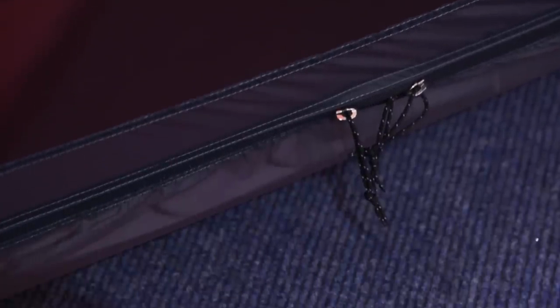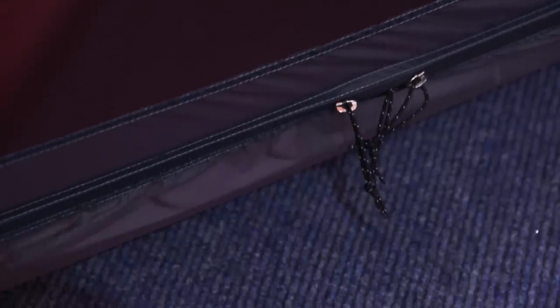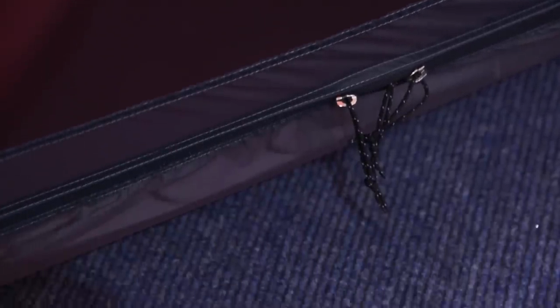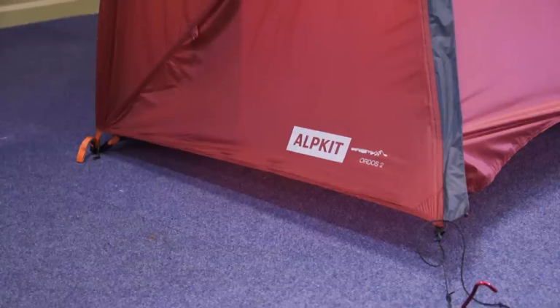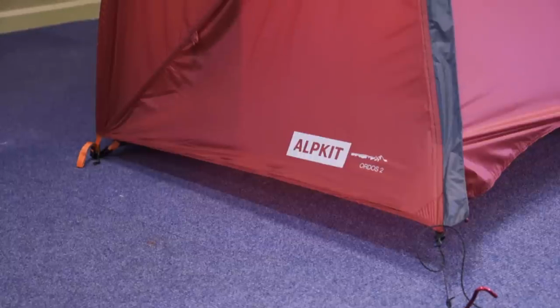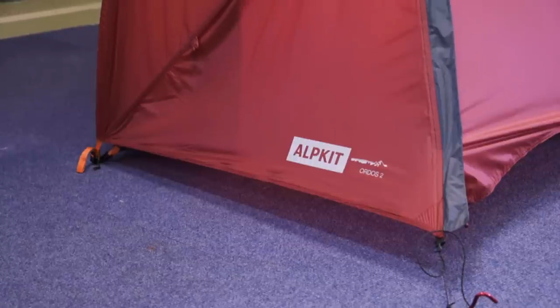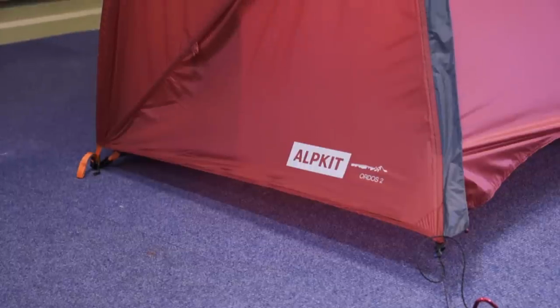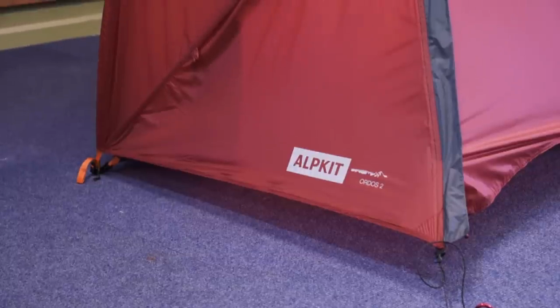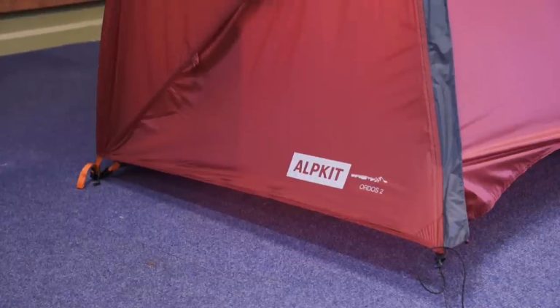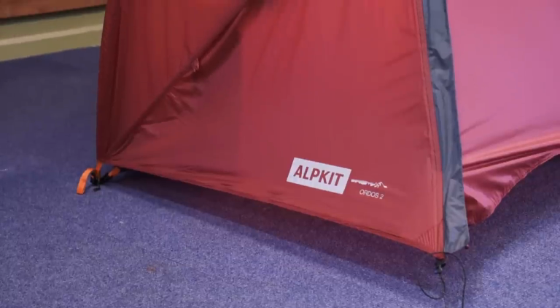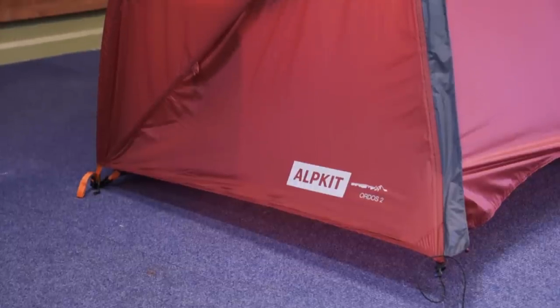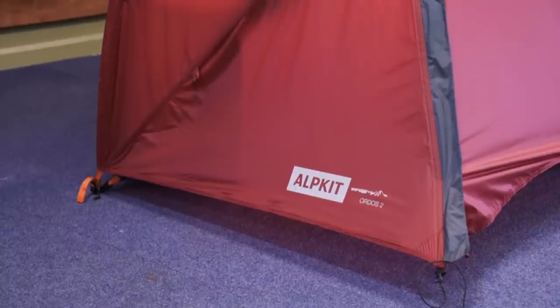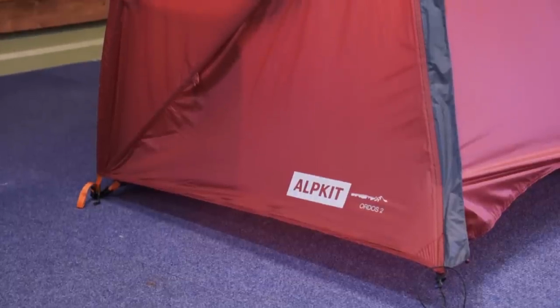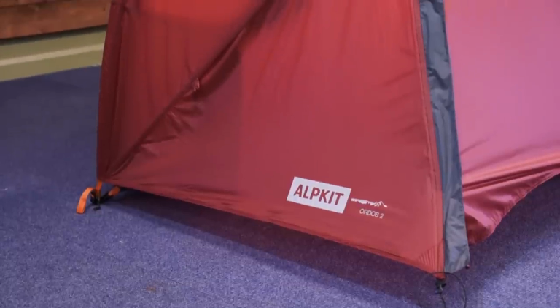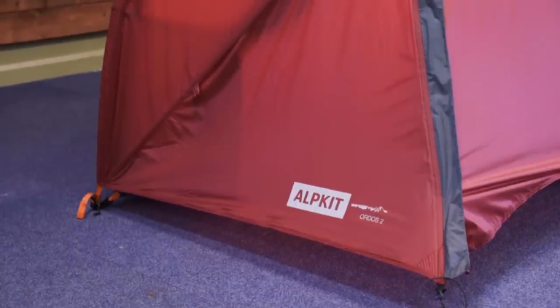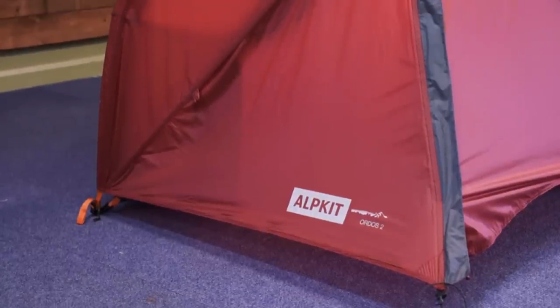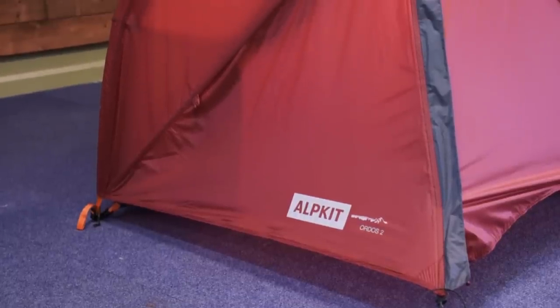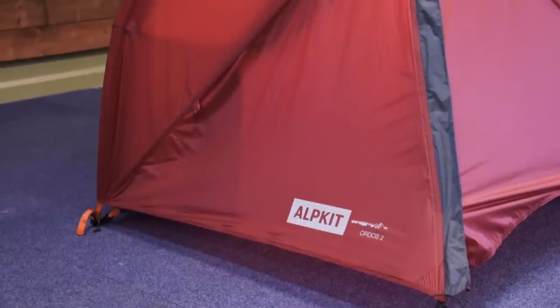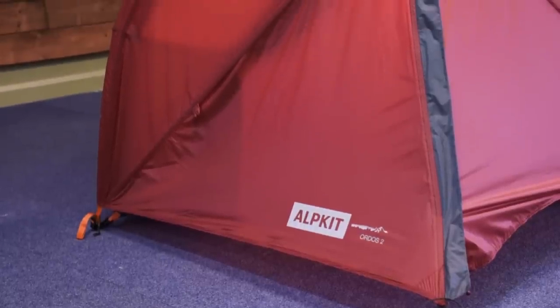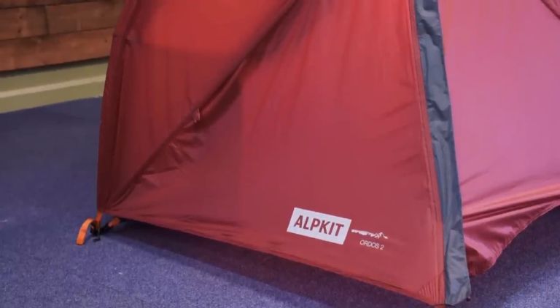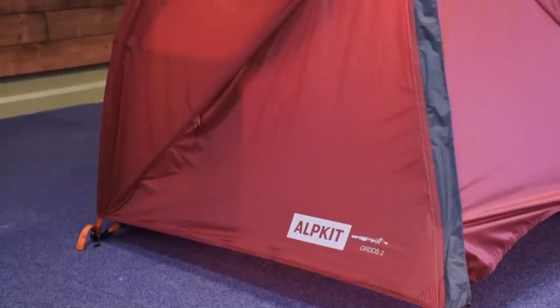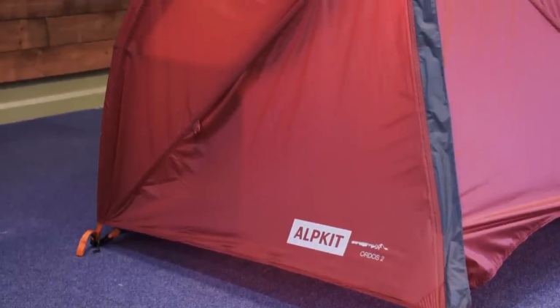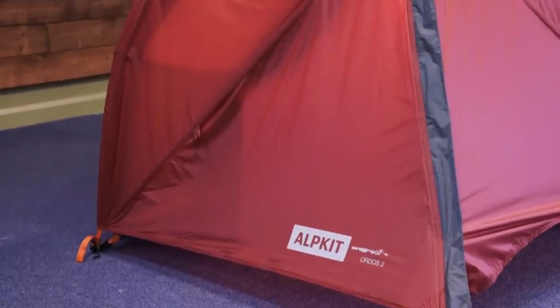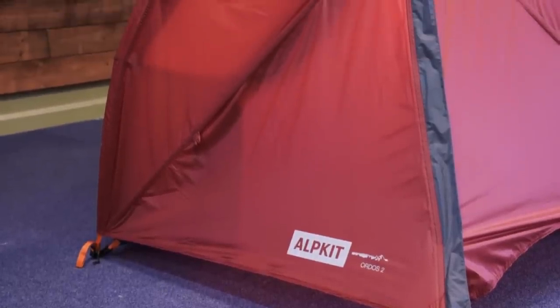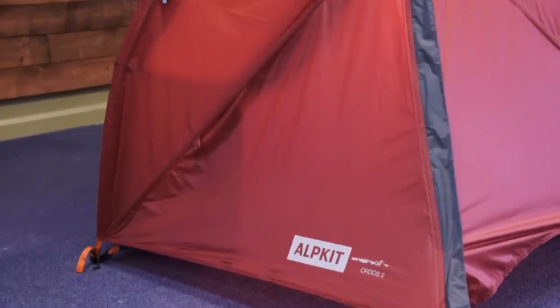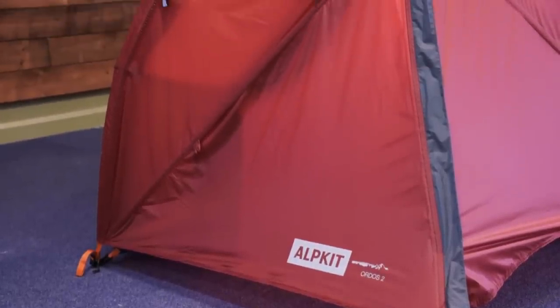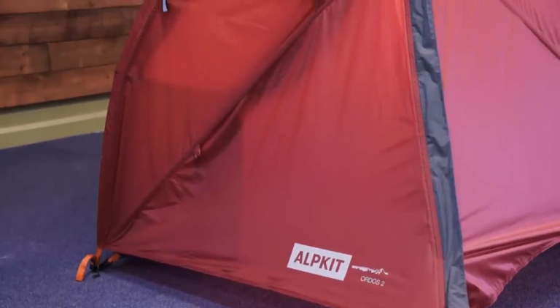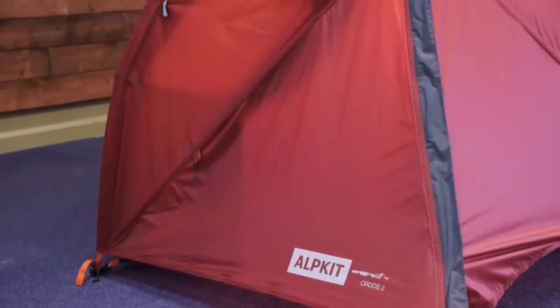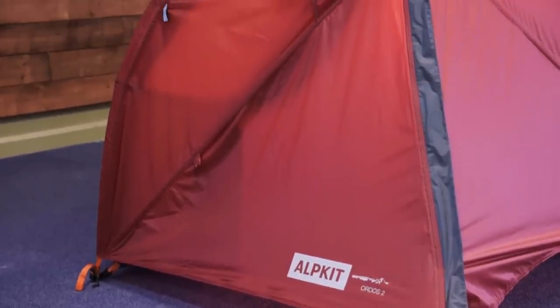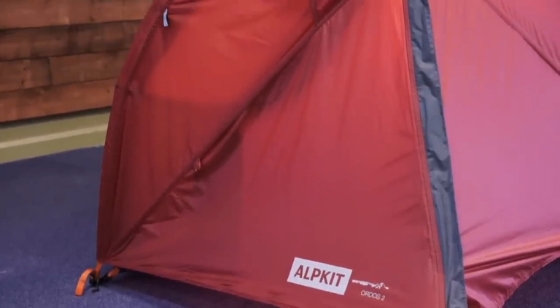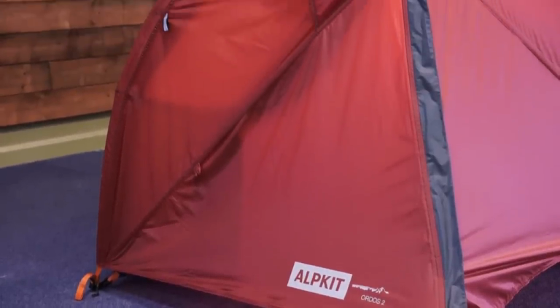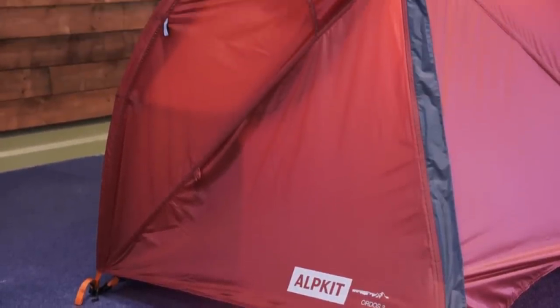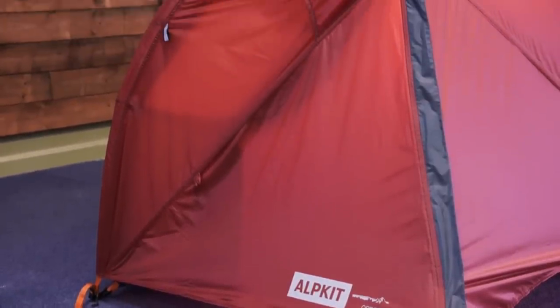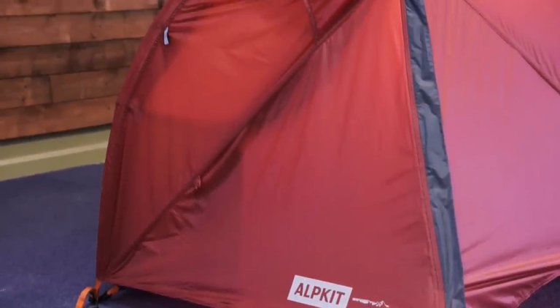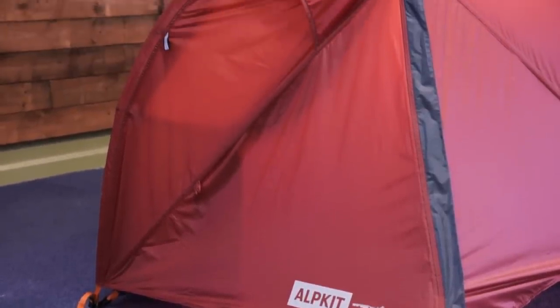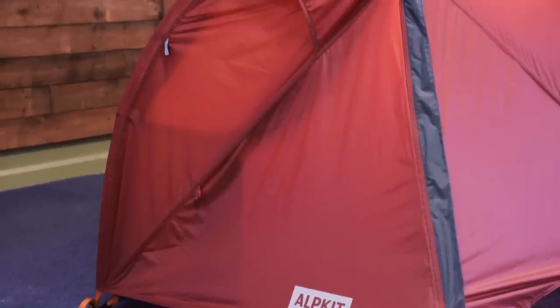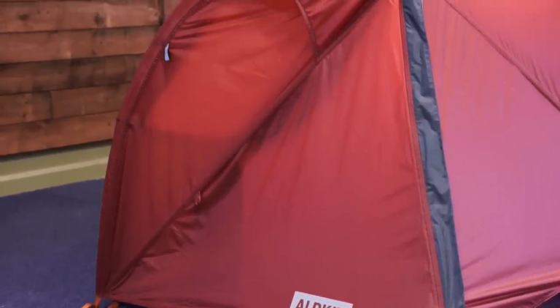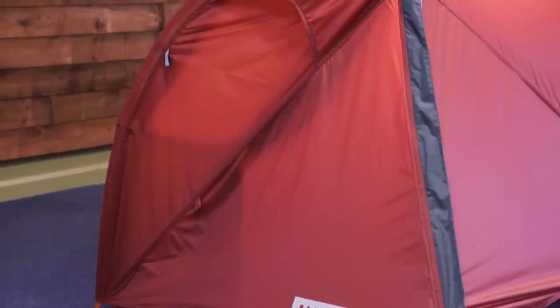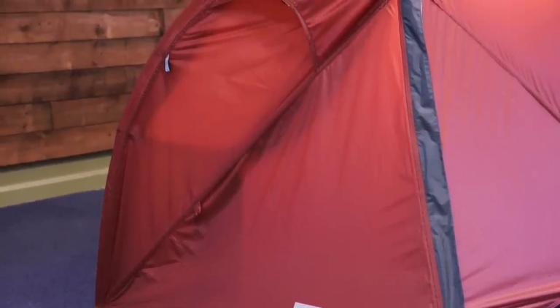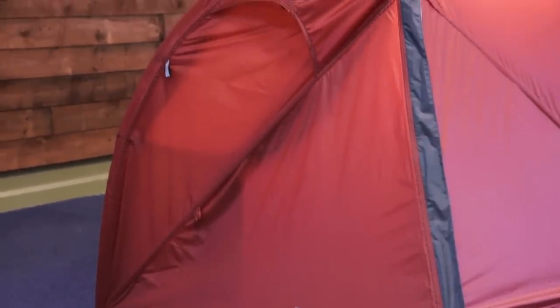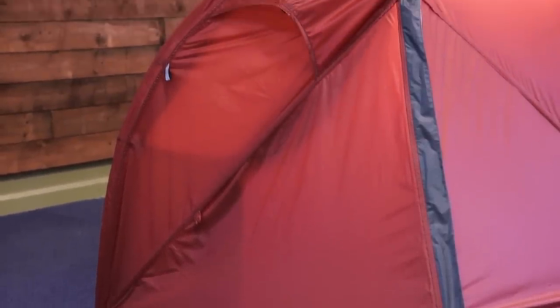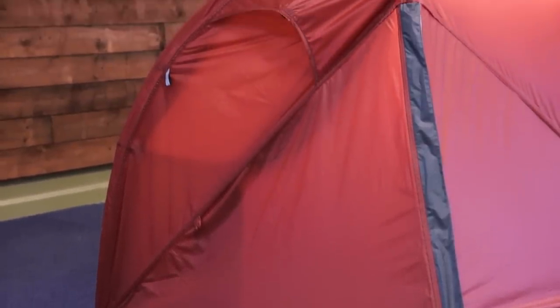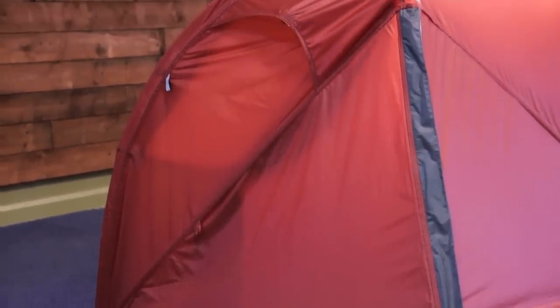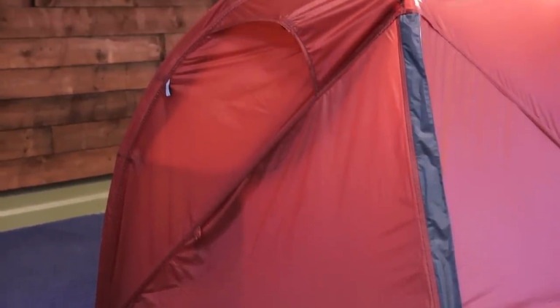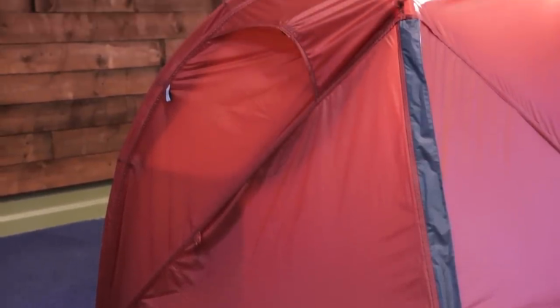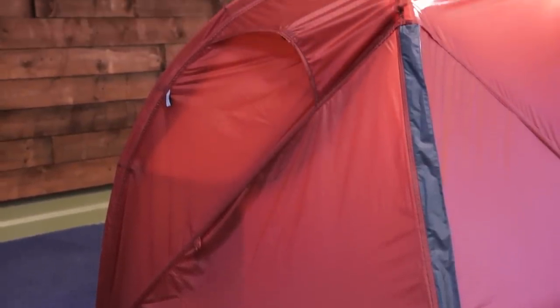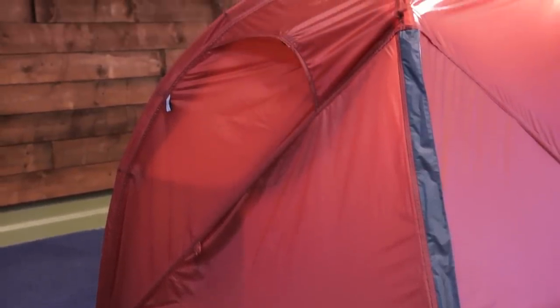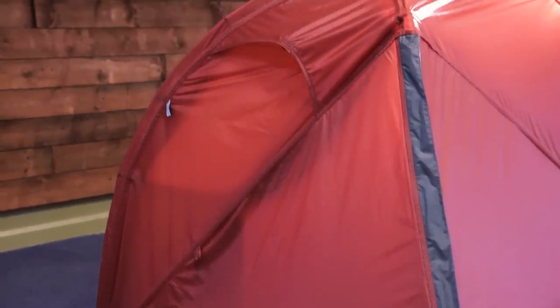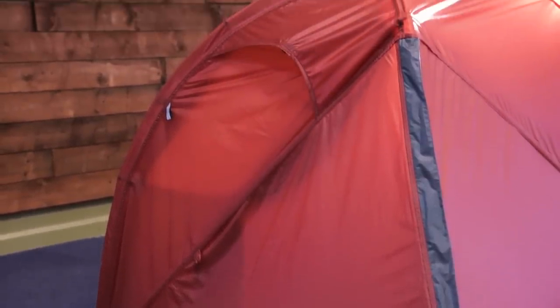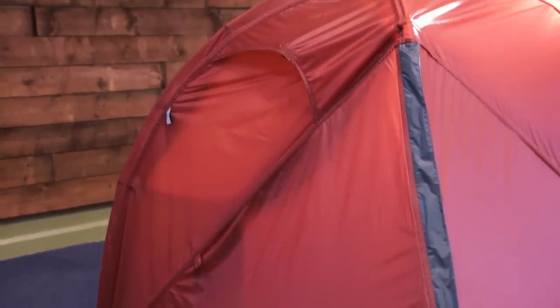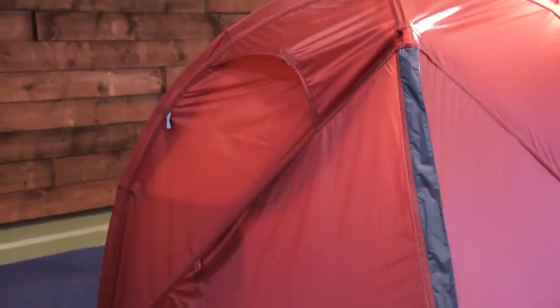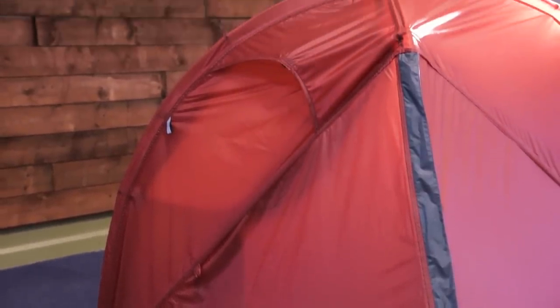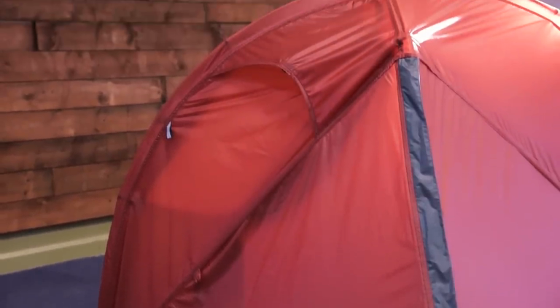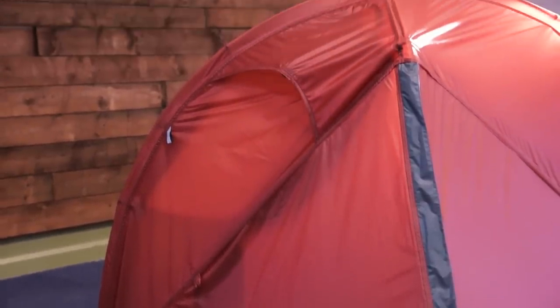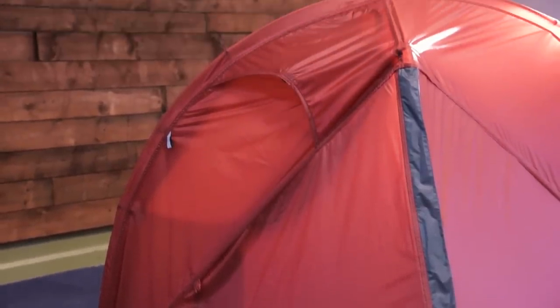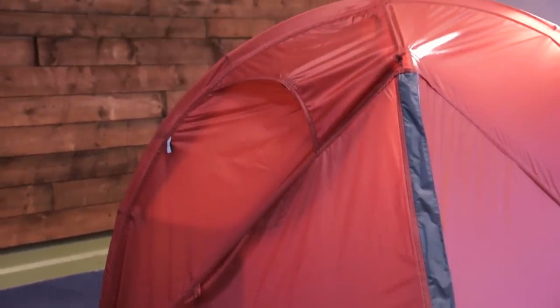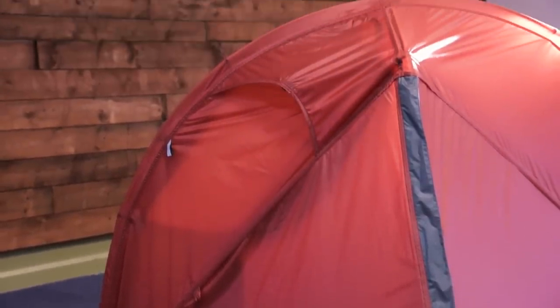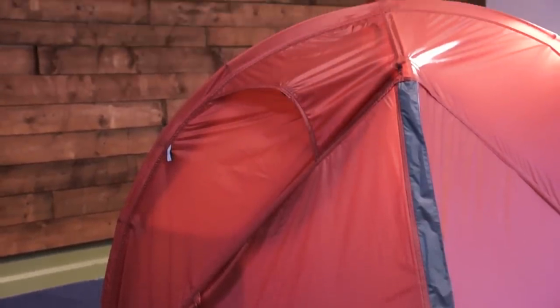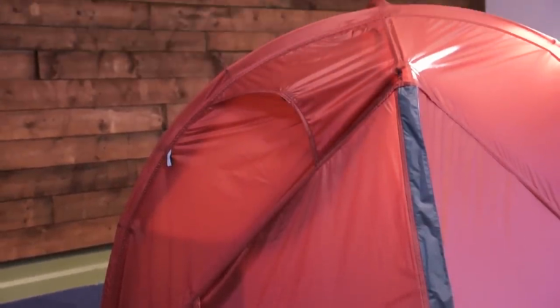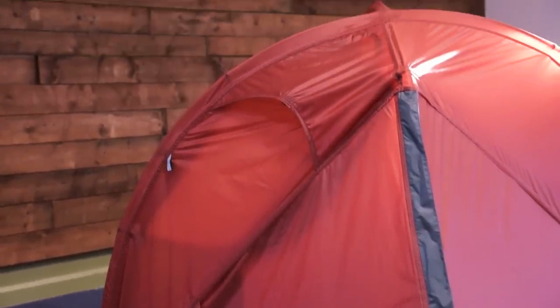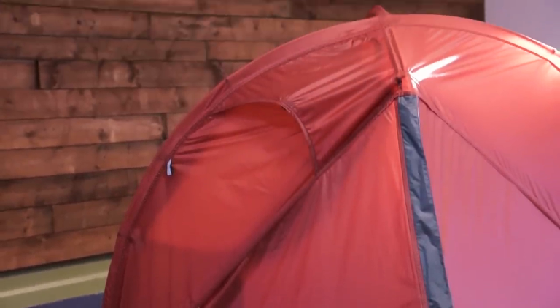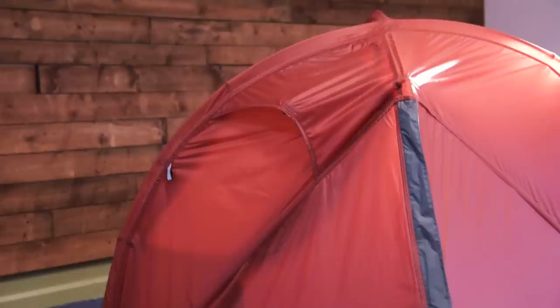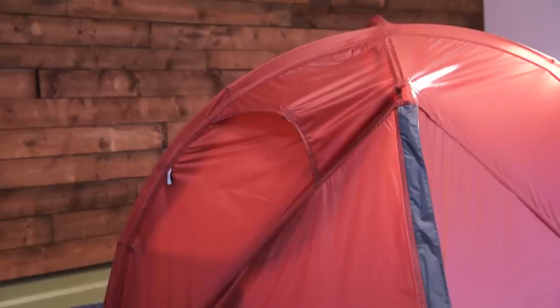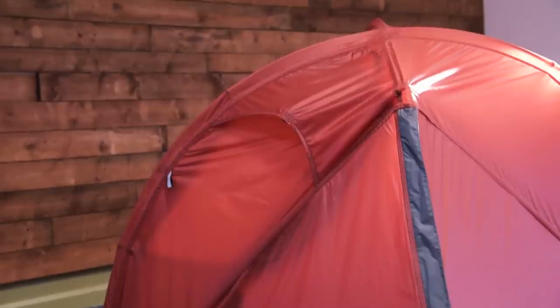So that's the Ordos, an ultralight backpacking tent available in both two person and three person versions. Ideal for moving fast and light without sacrificing performance.